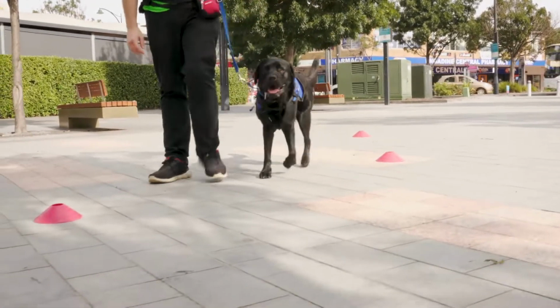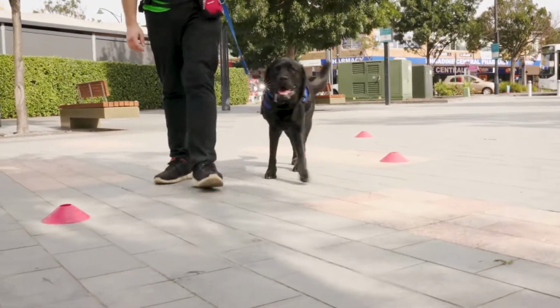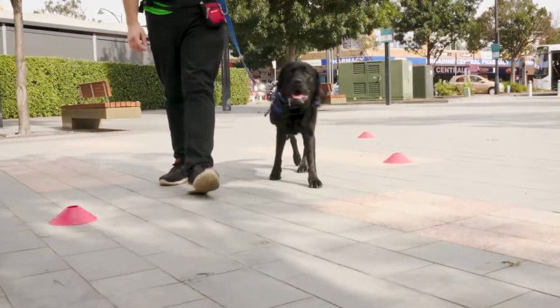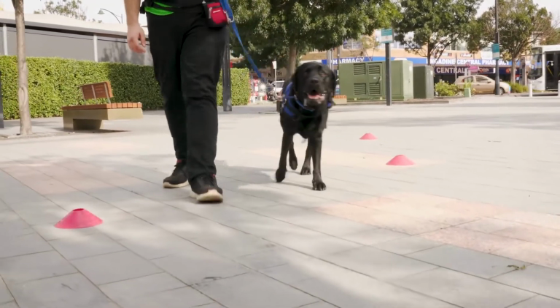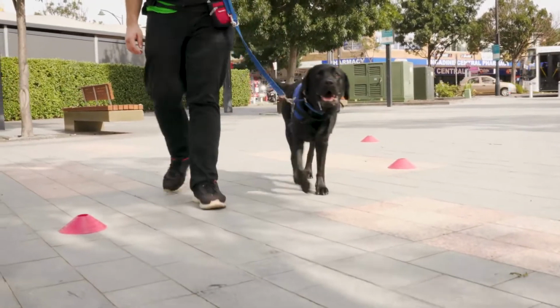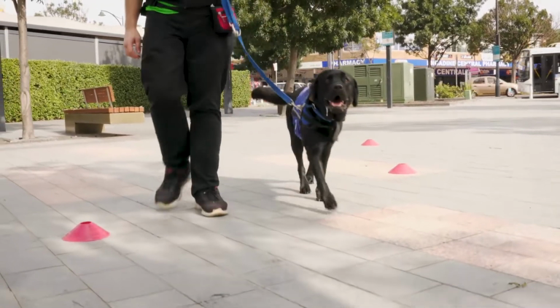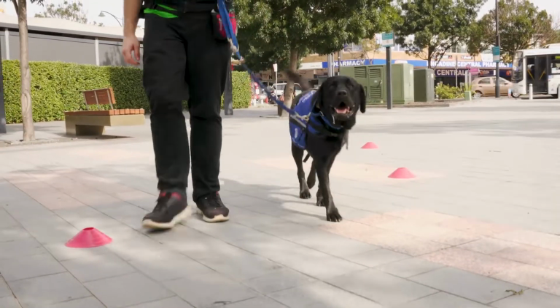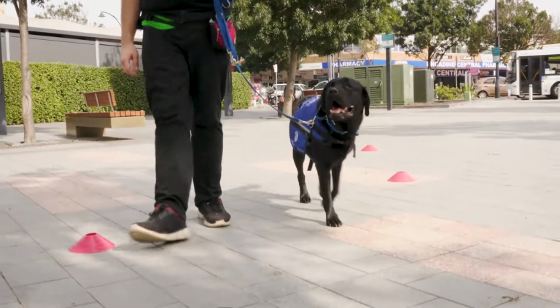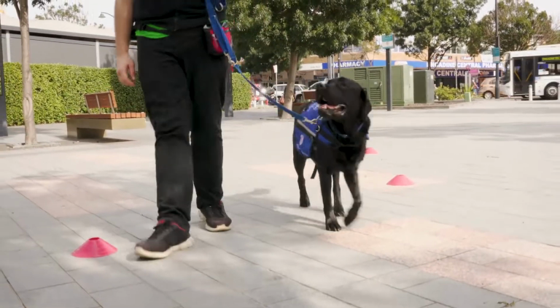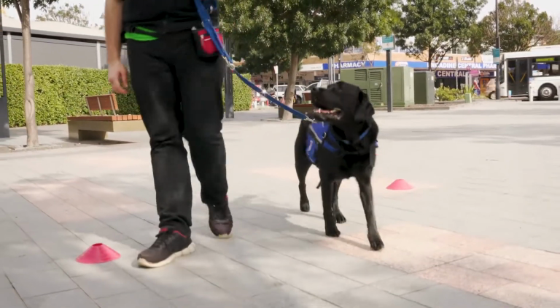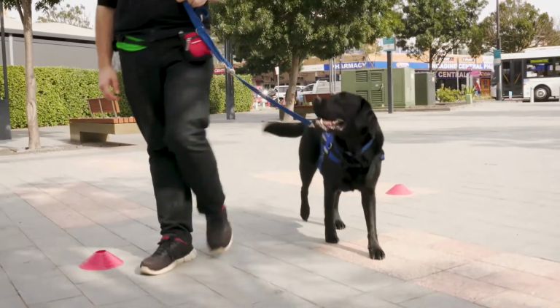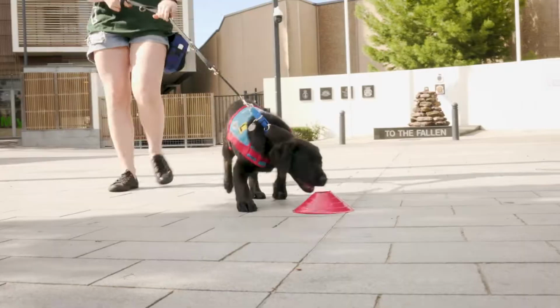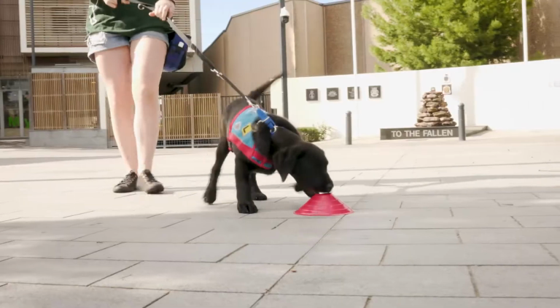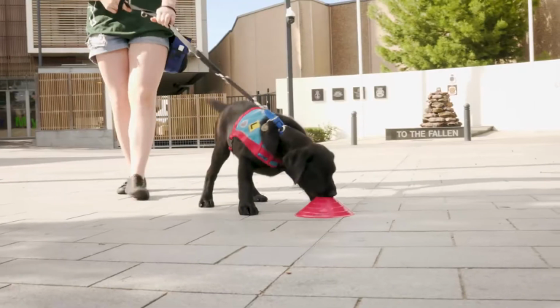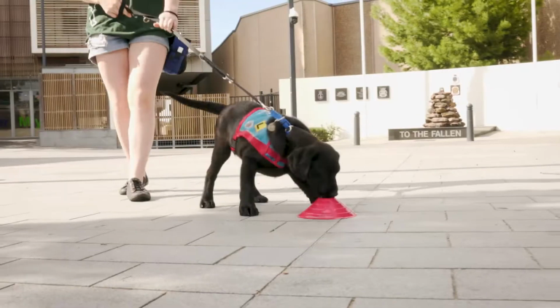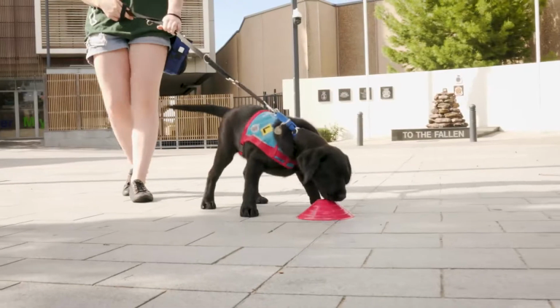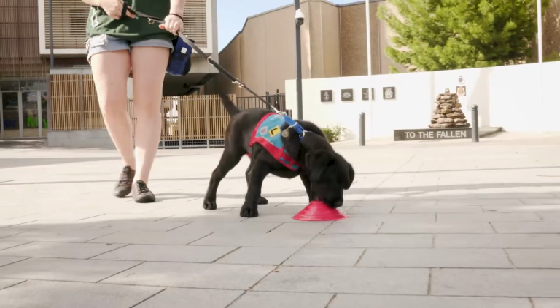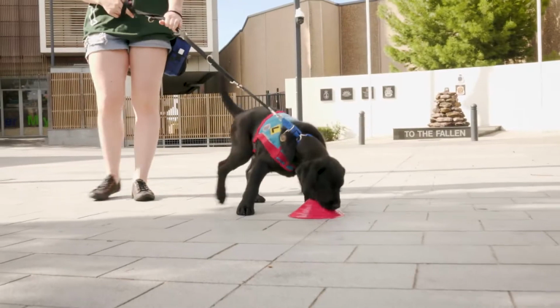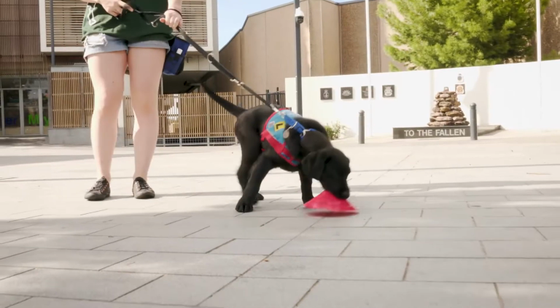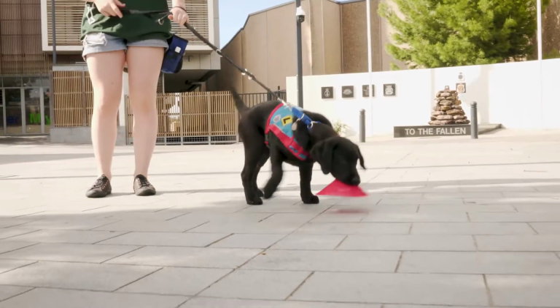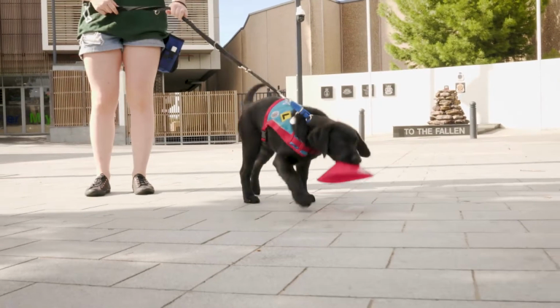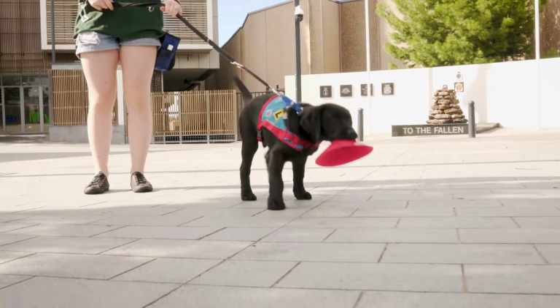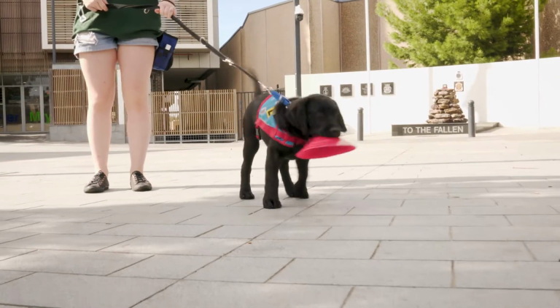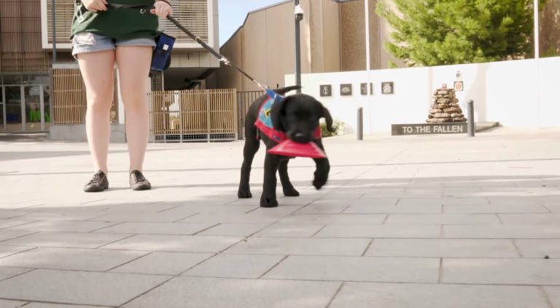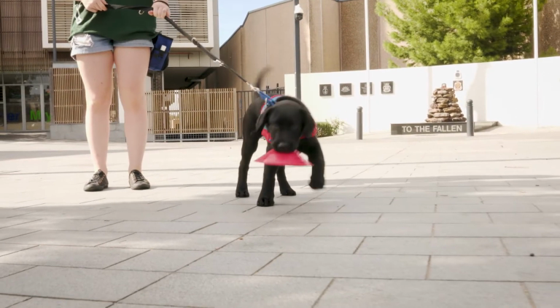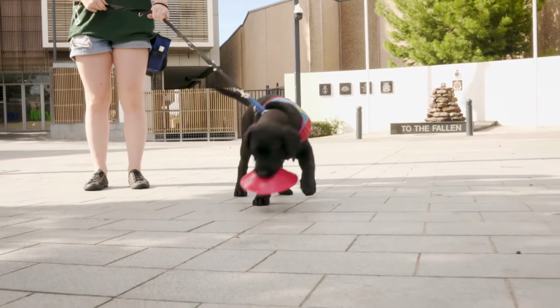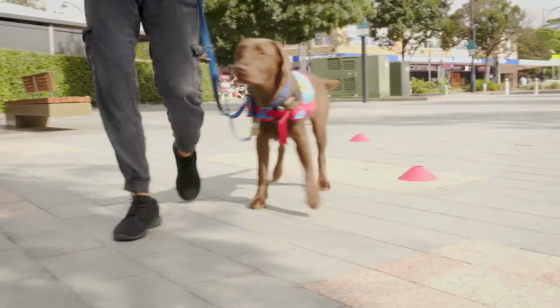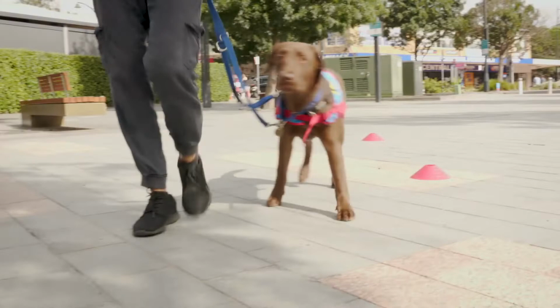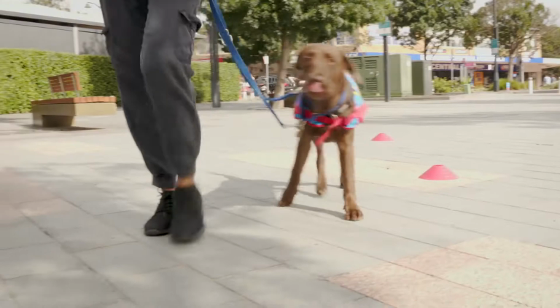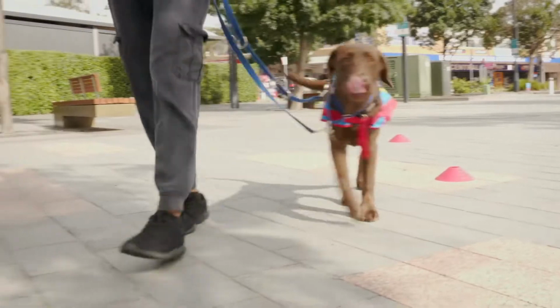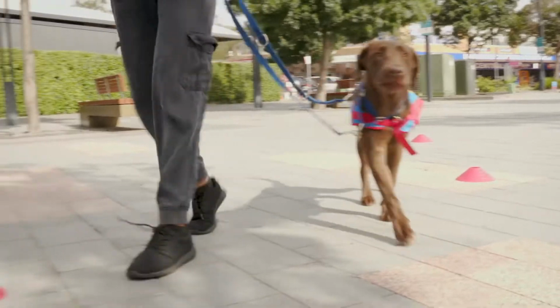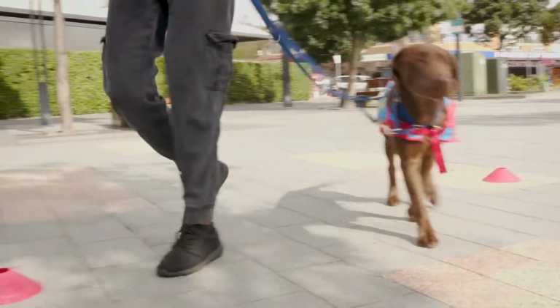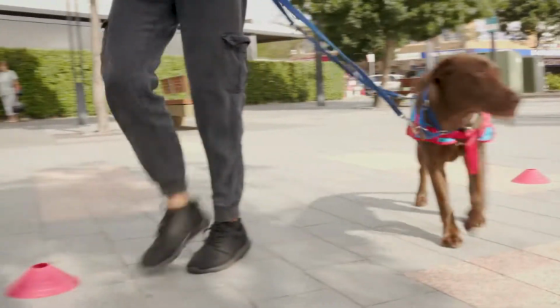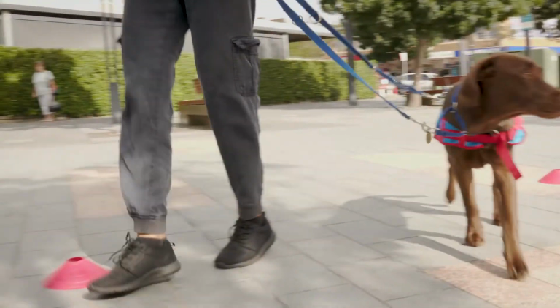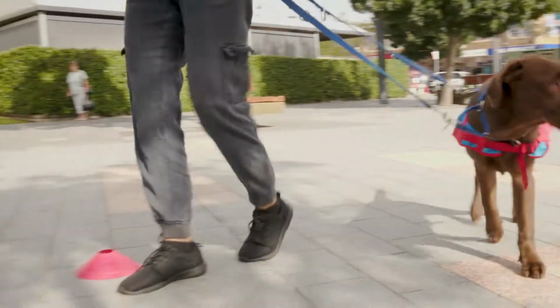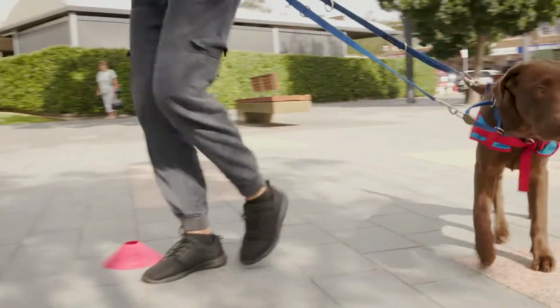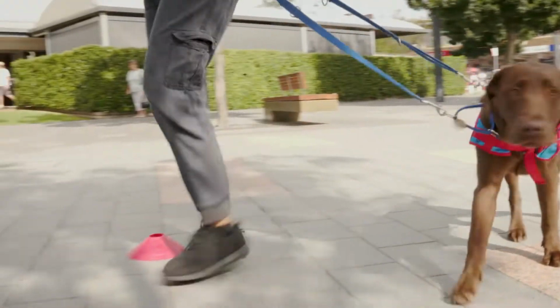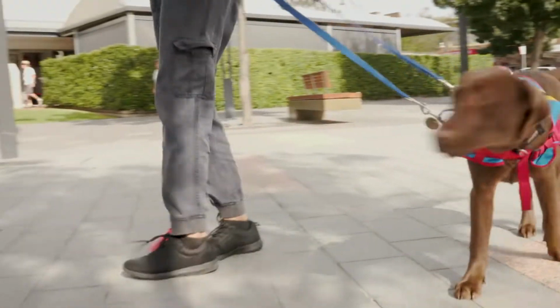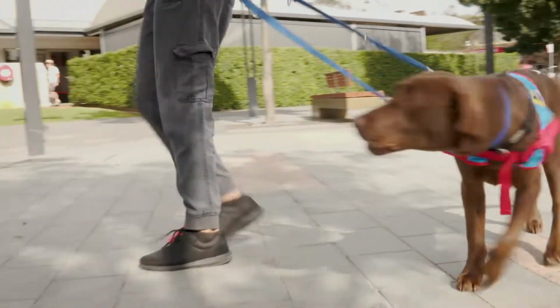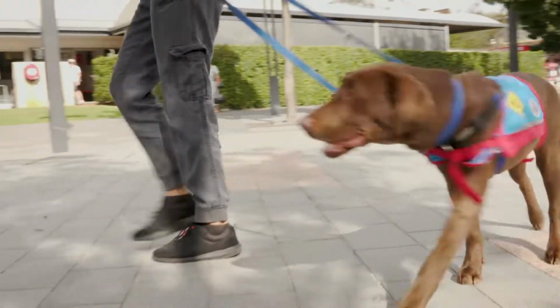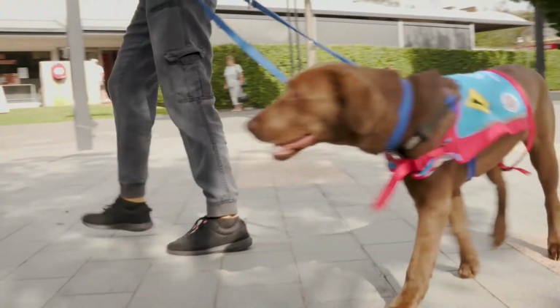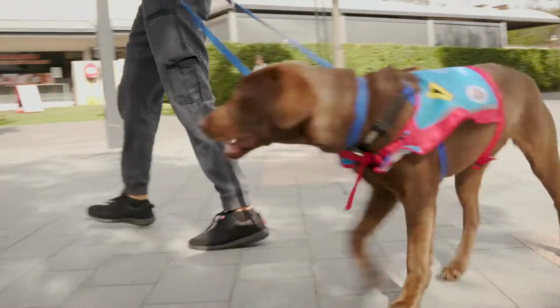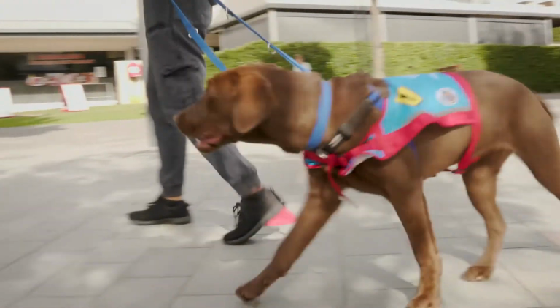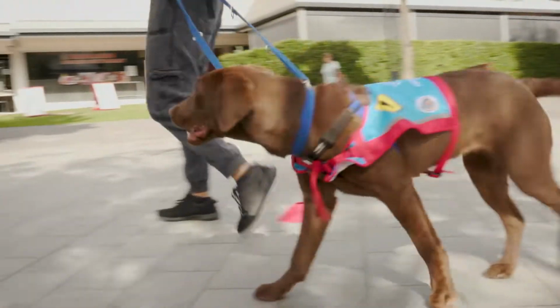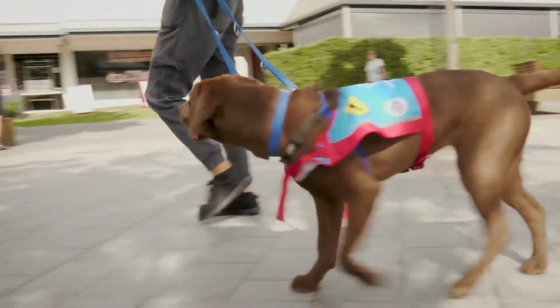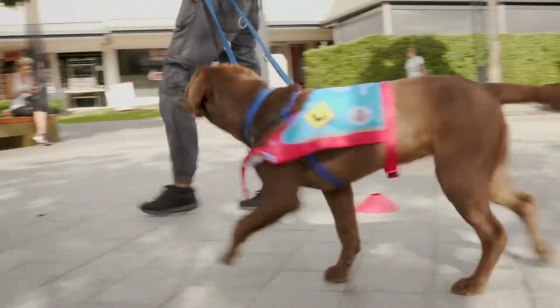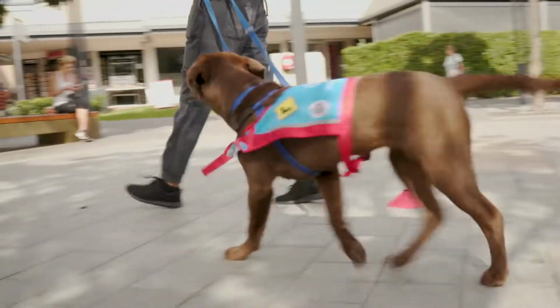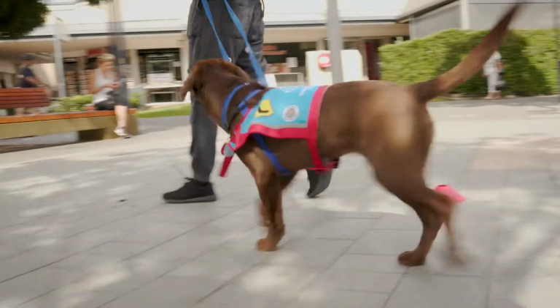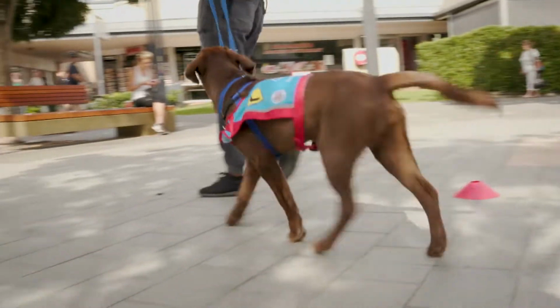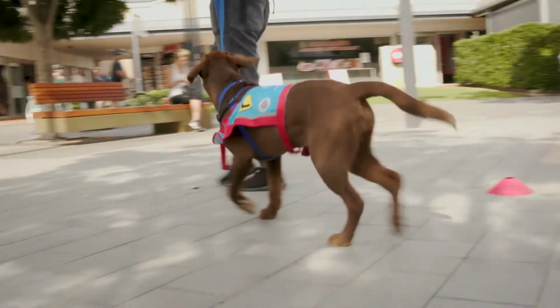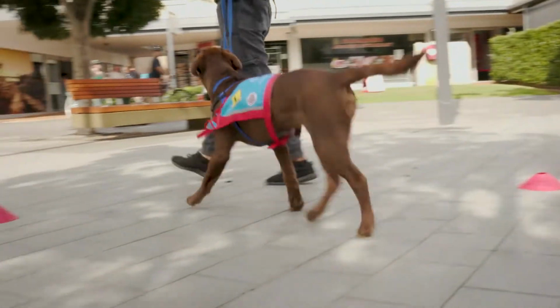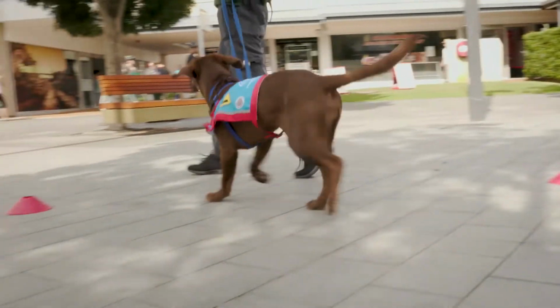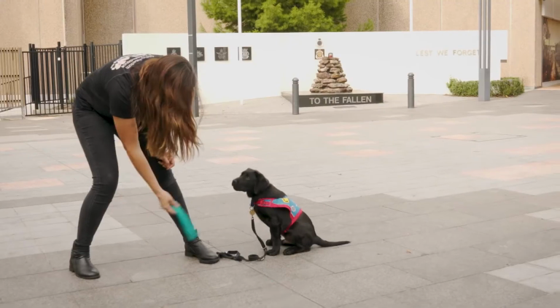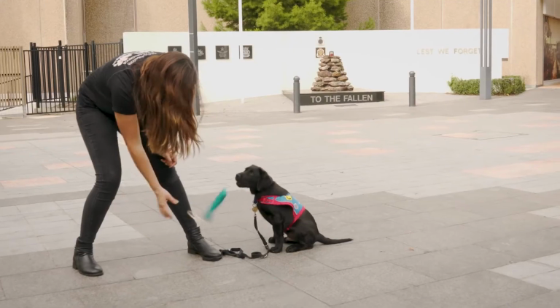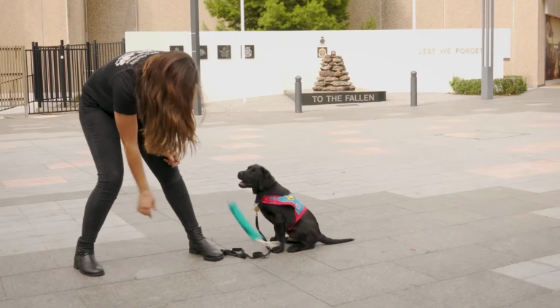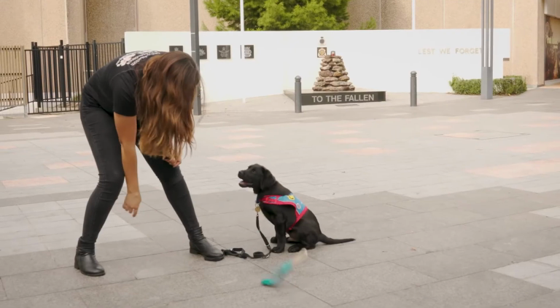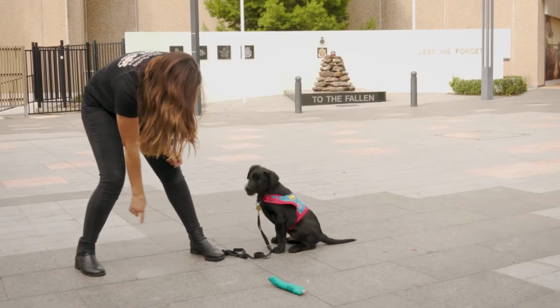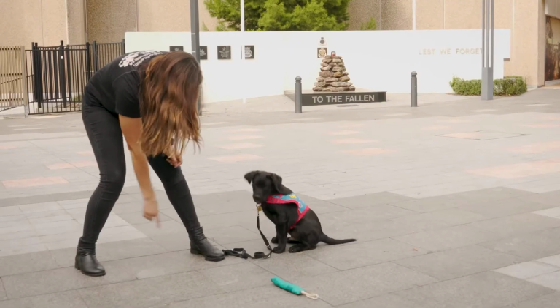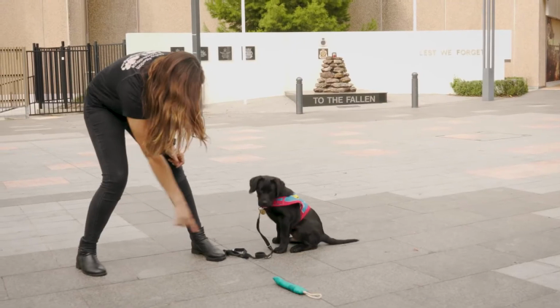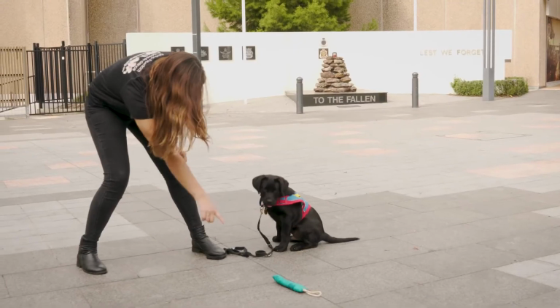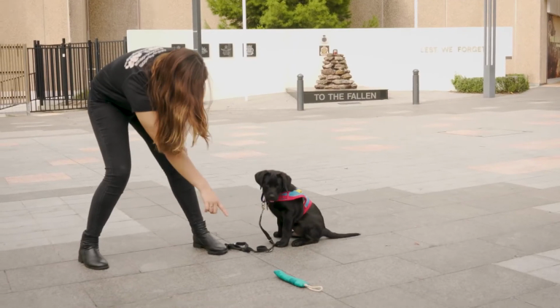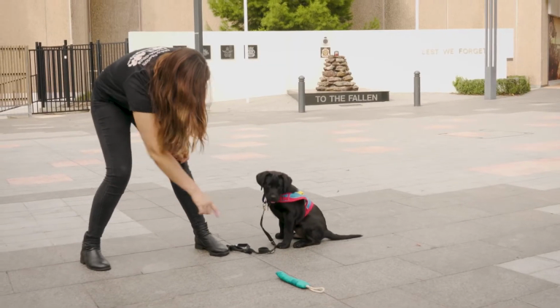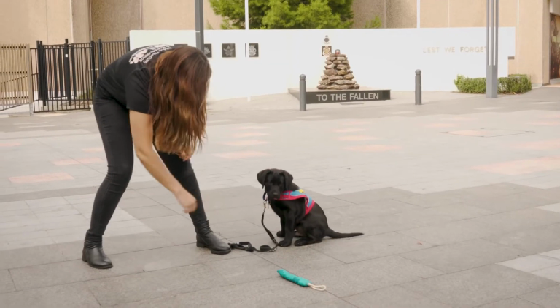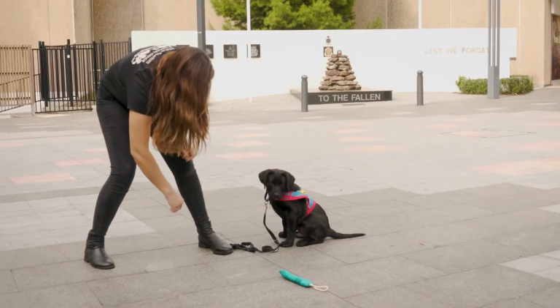We do a lot of recall practice, competing with different distractions in the community that they will need to use to get the dogs focused back on them.